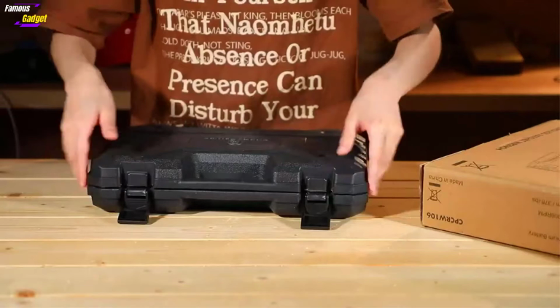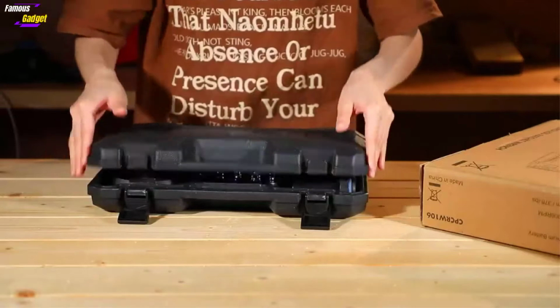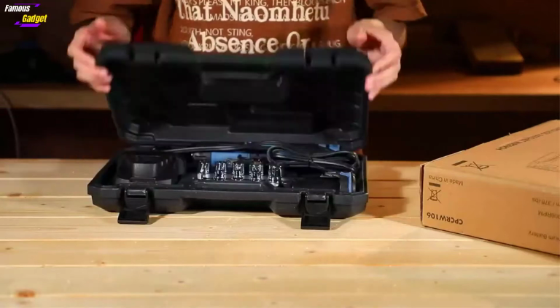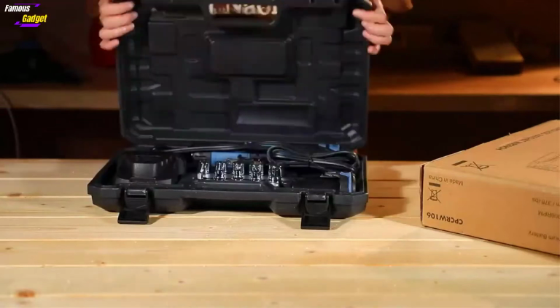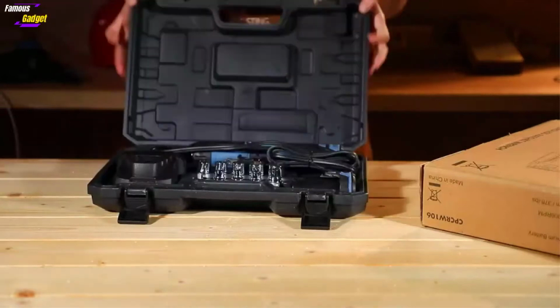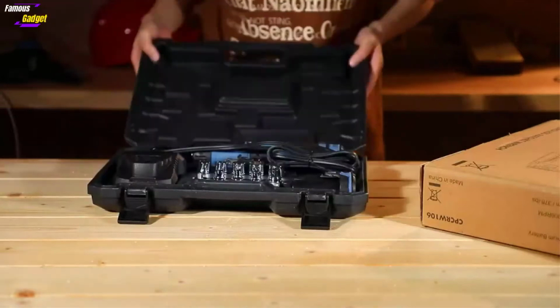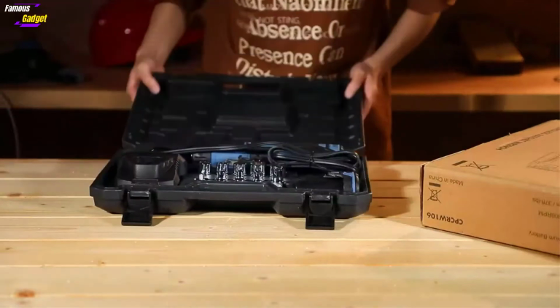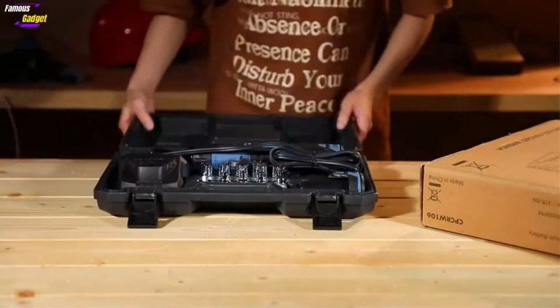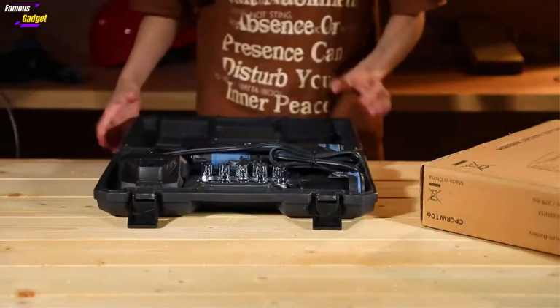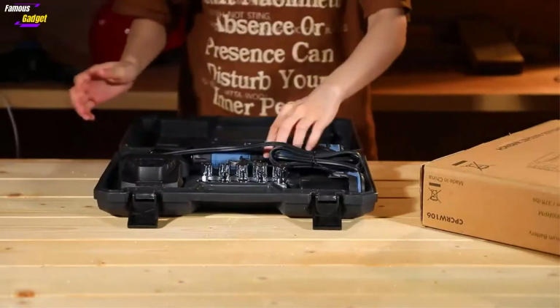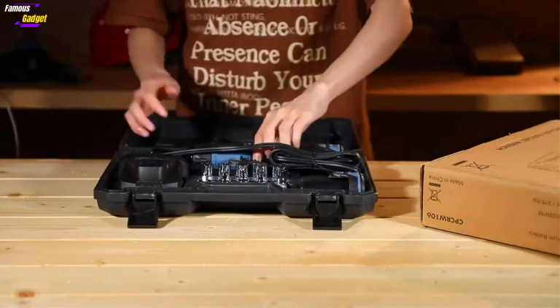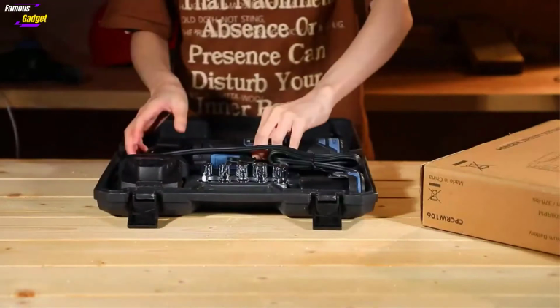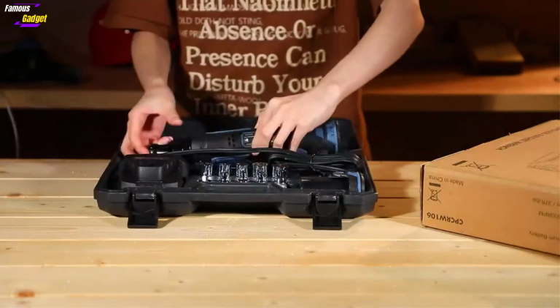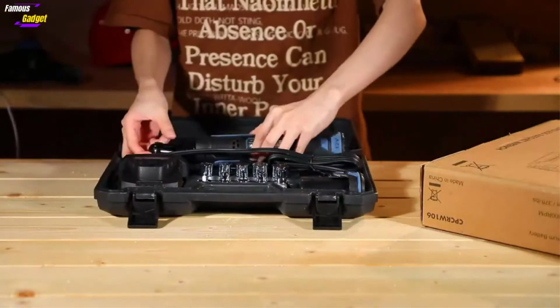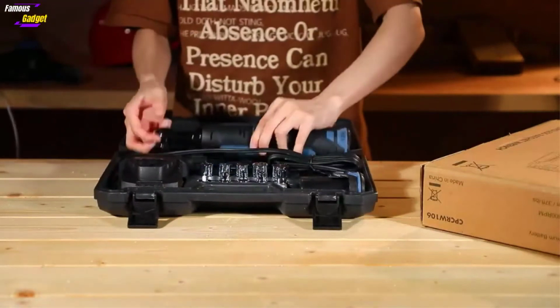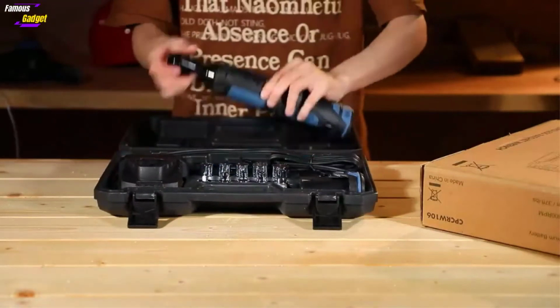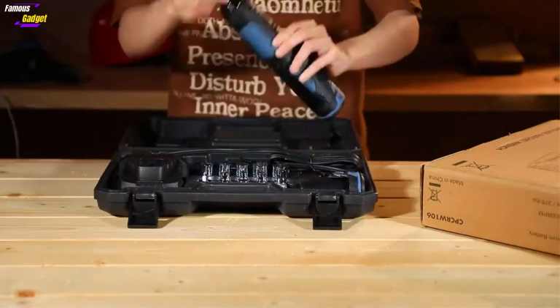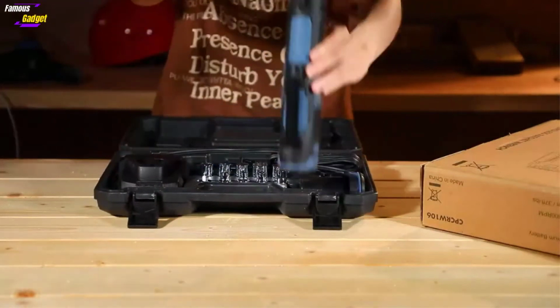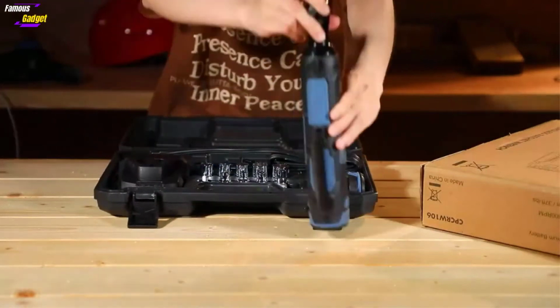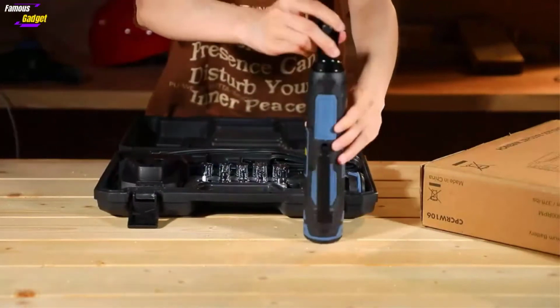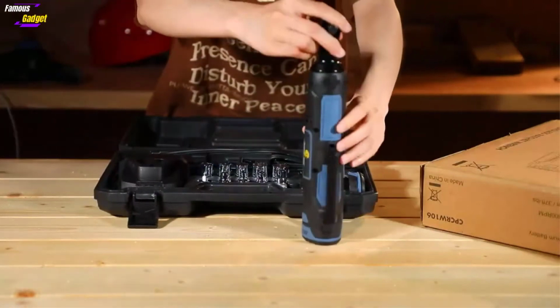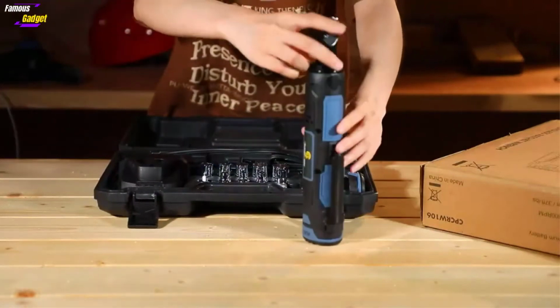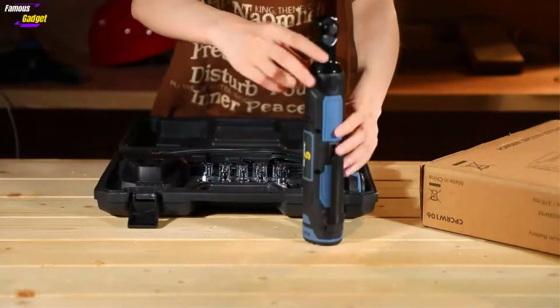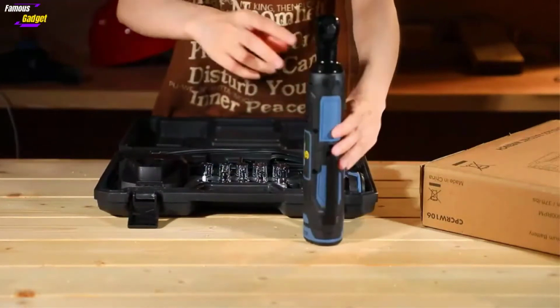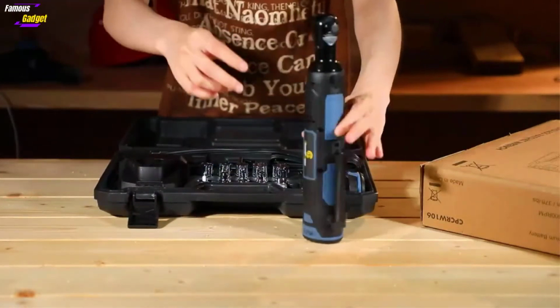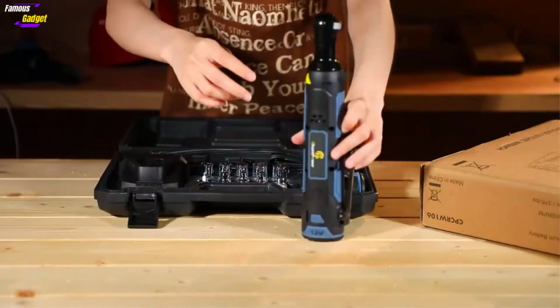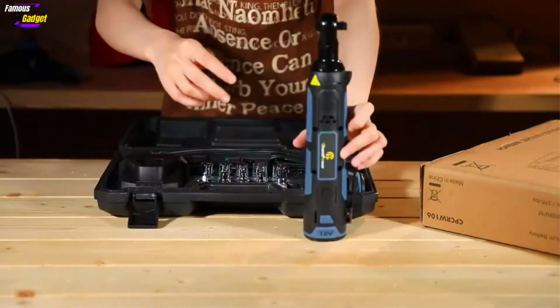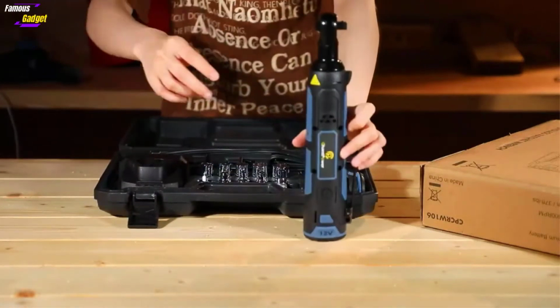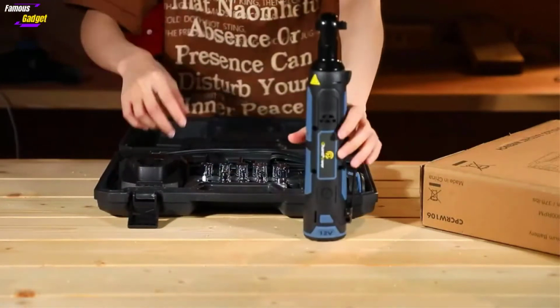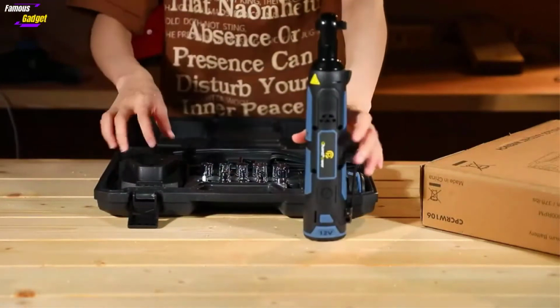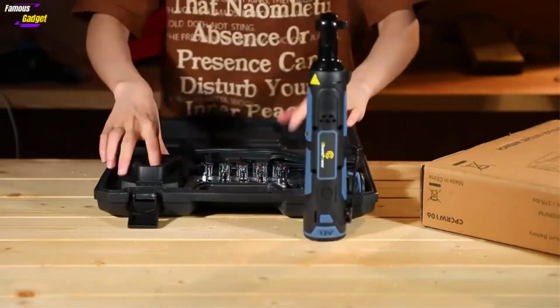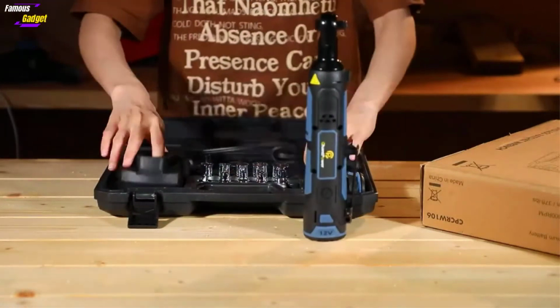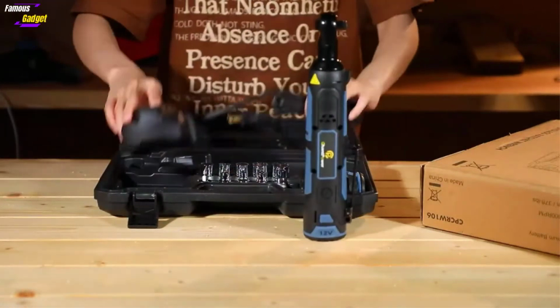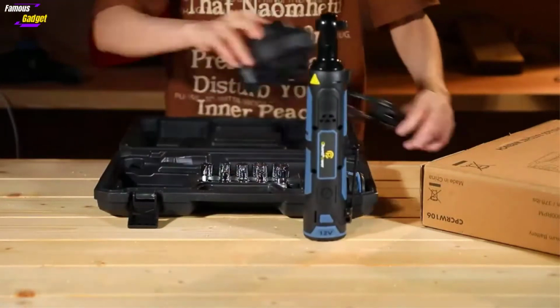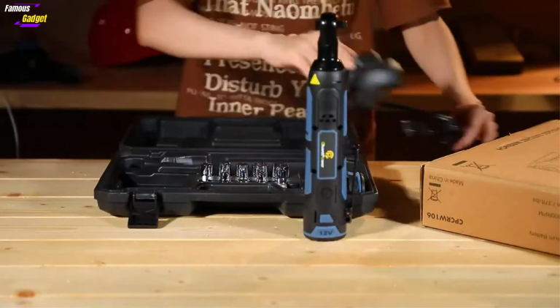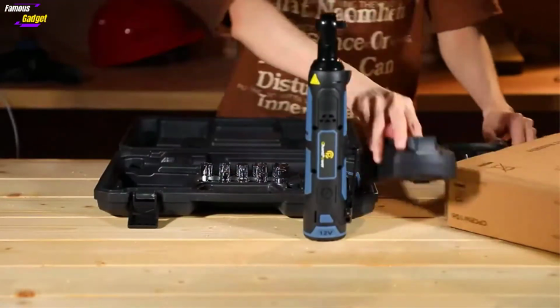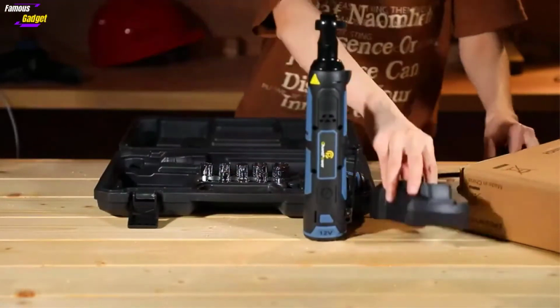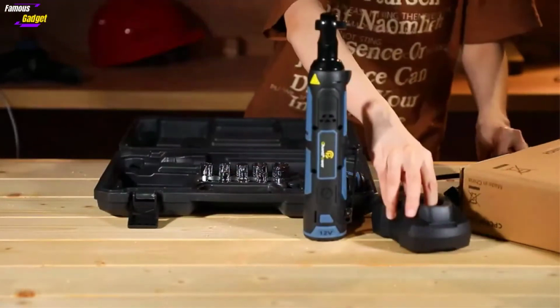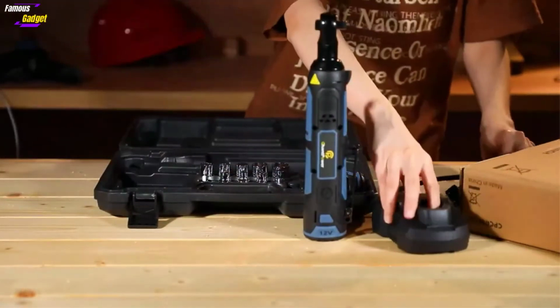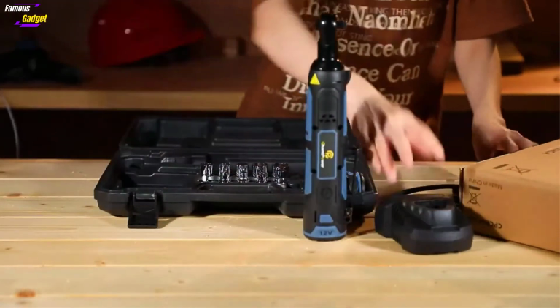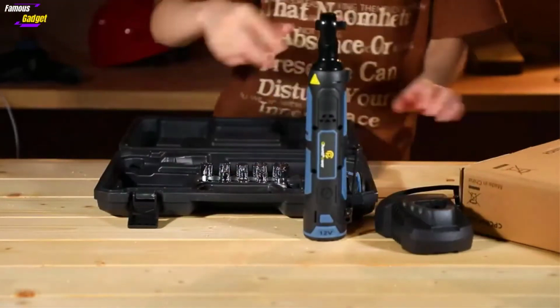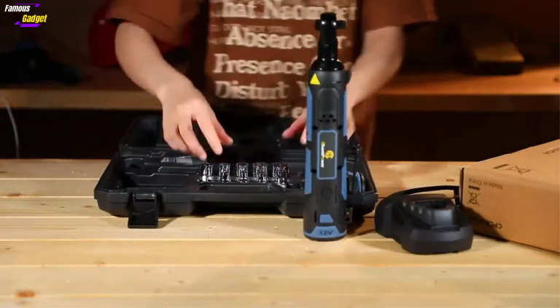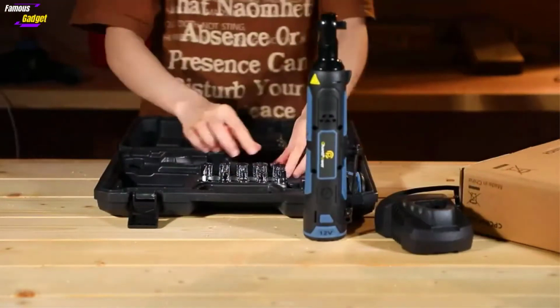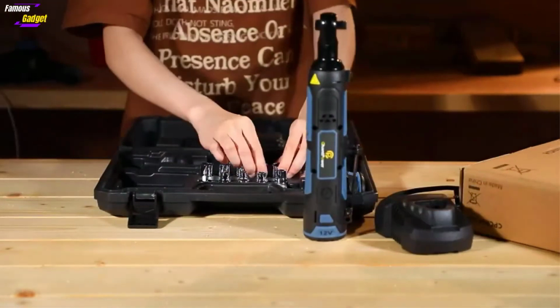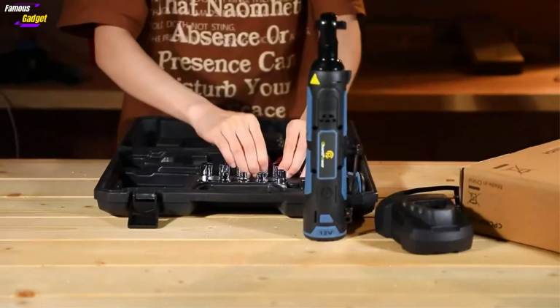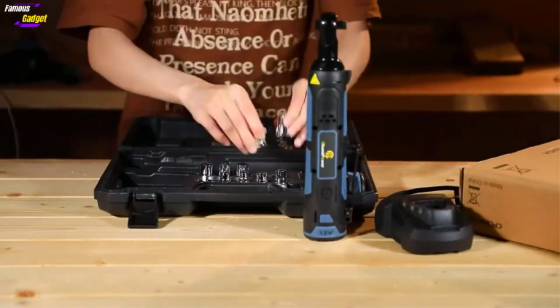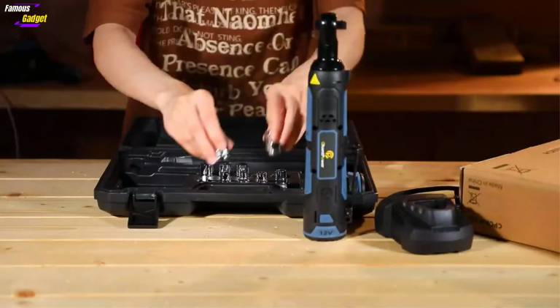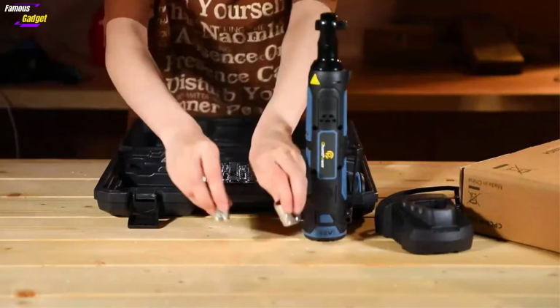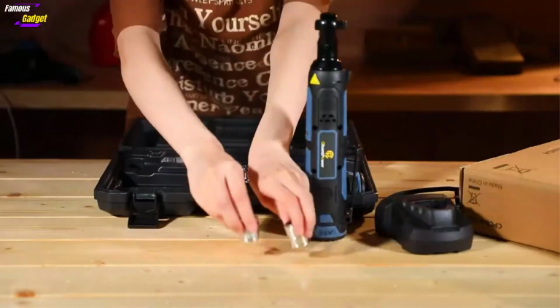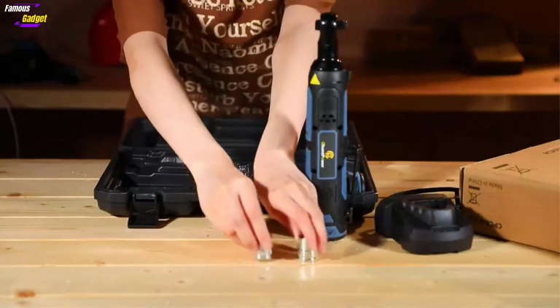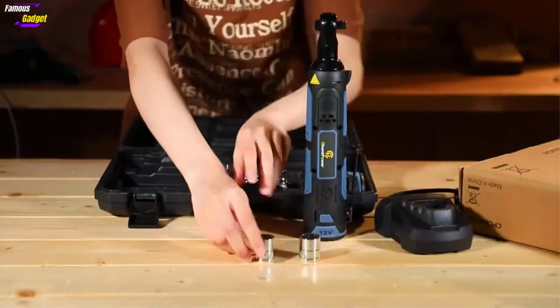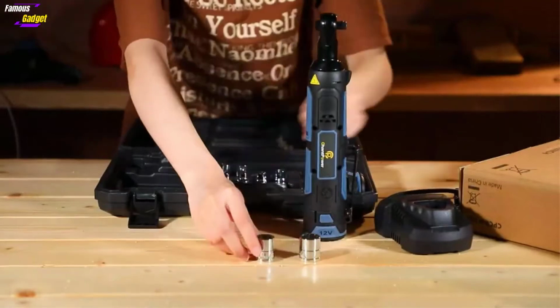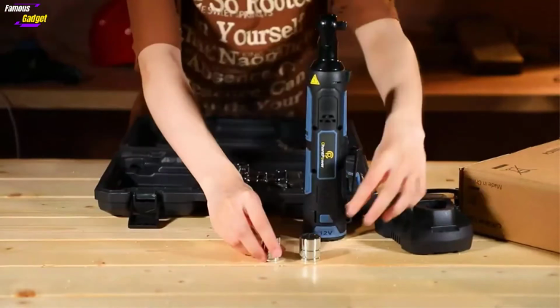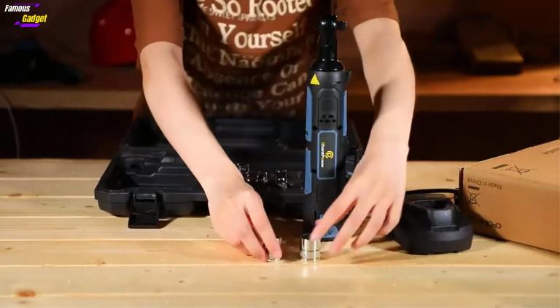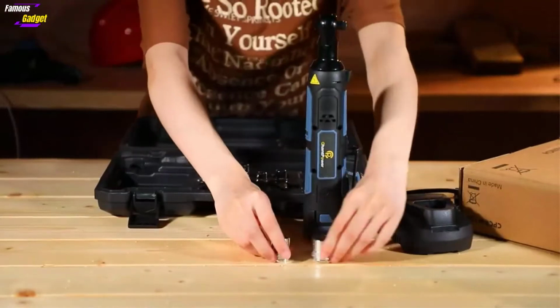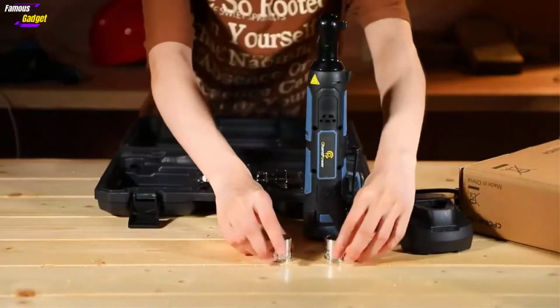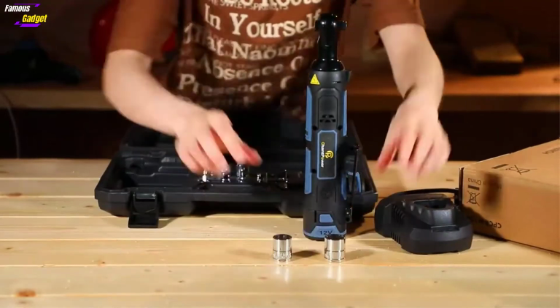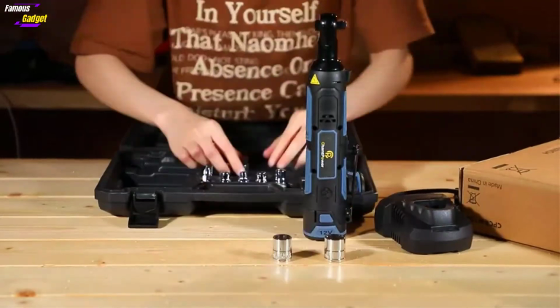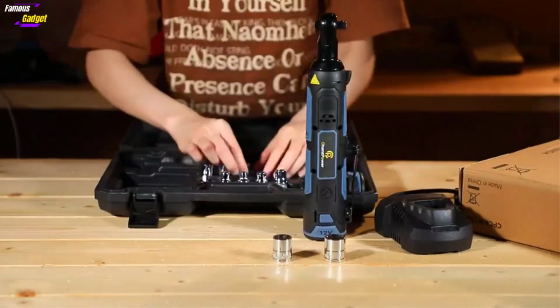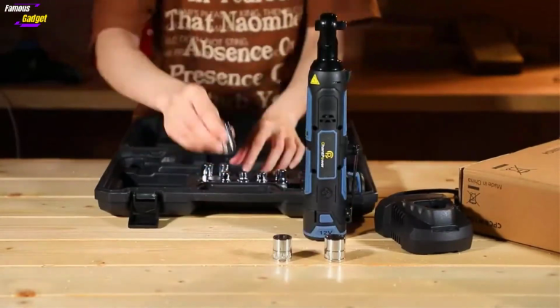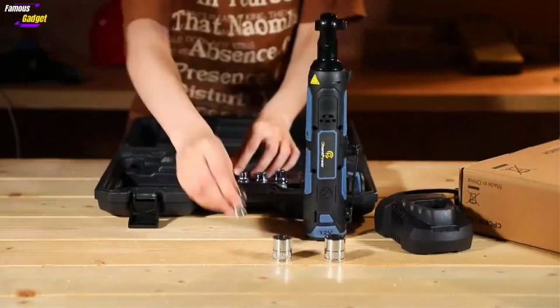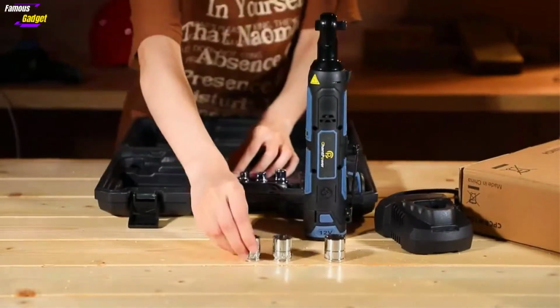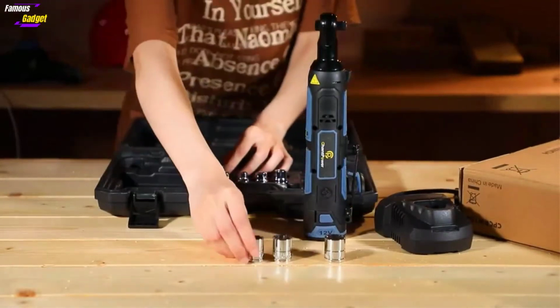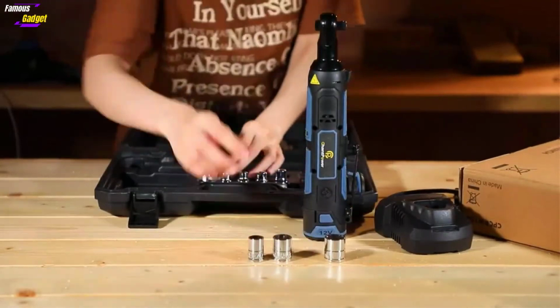A cordless ratchet would provide you with easy unscrewing and tightening of screw bolts anywhere. These would allow you to have your work done quicker and with fewer complications.